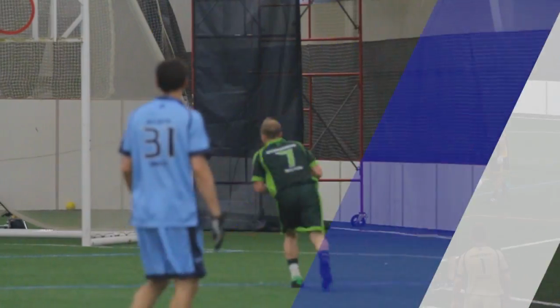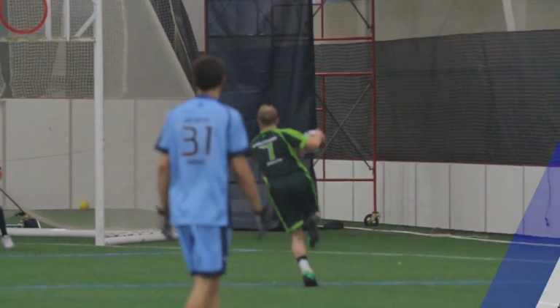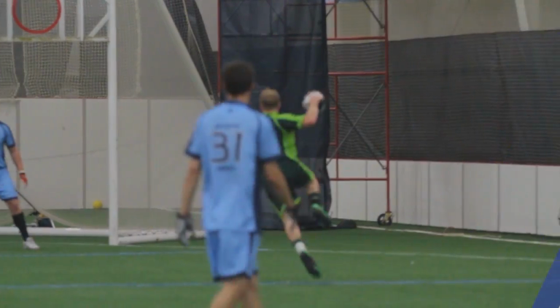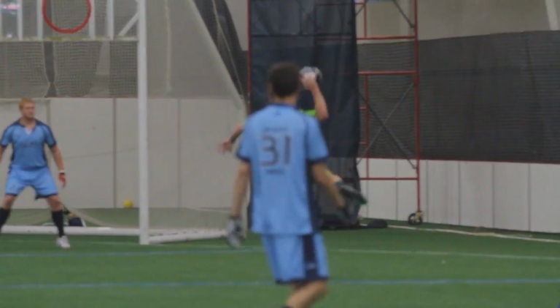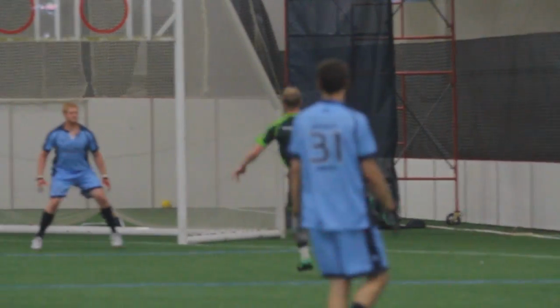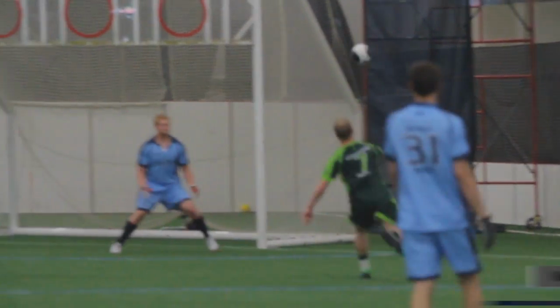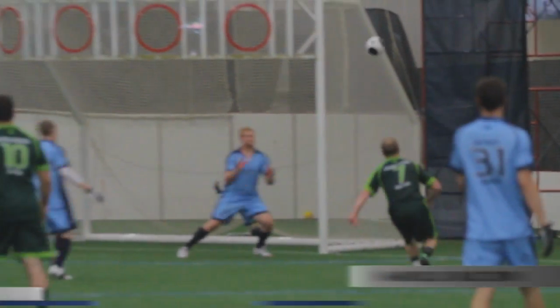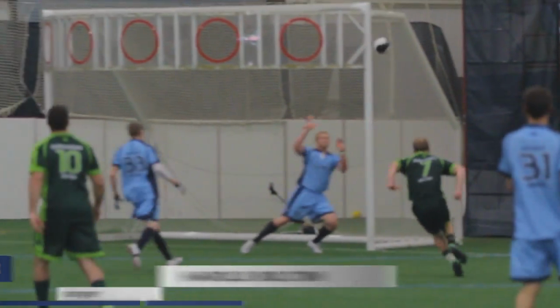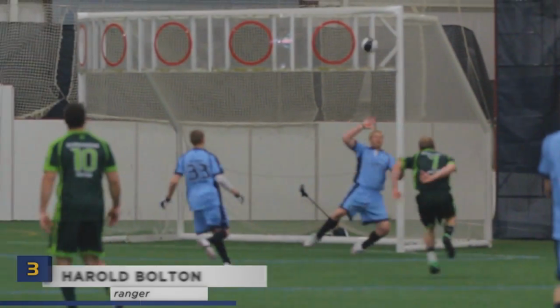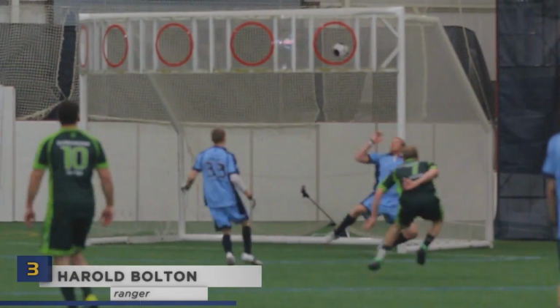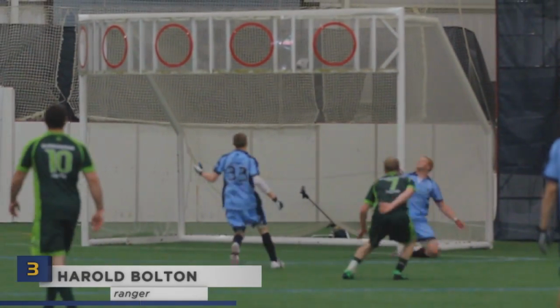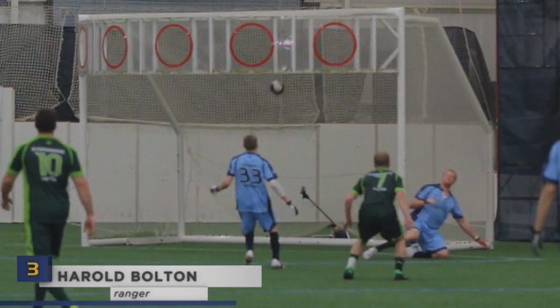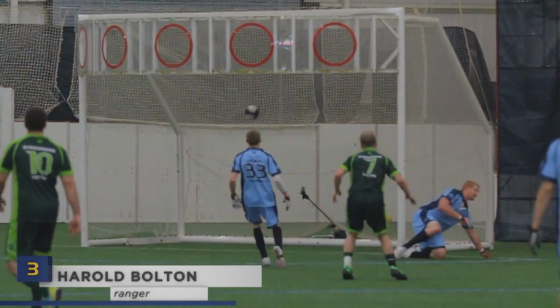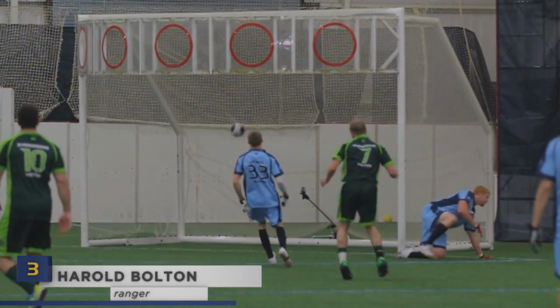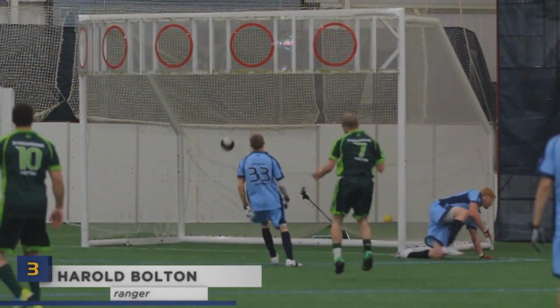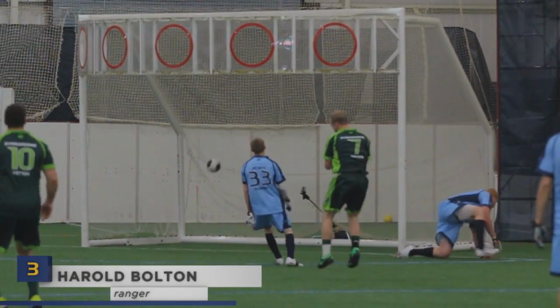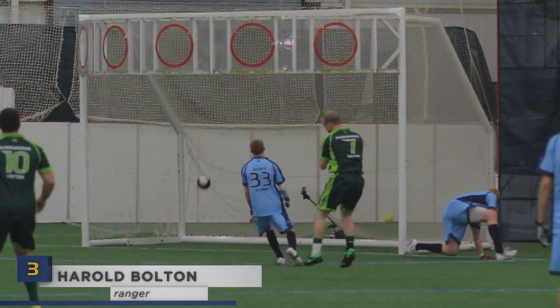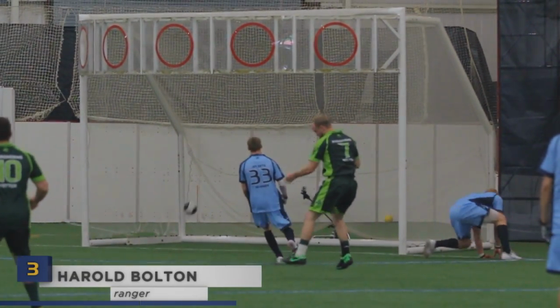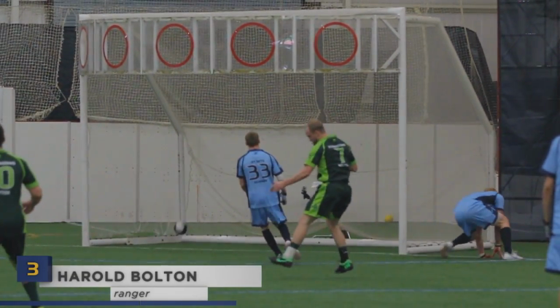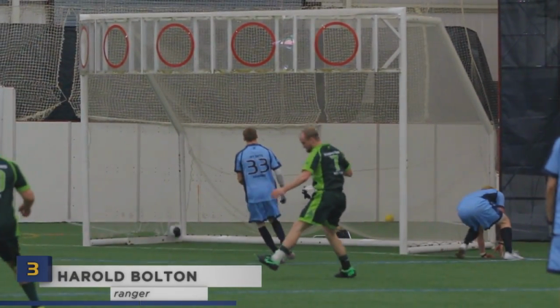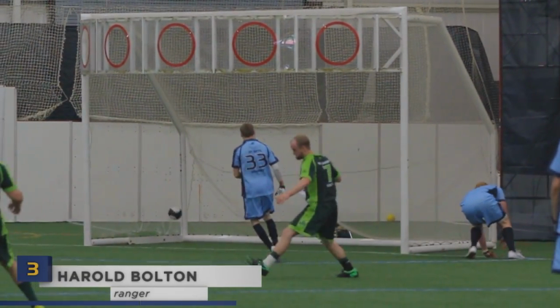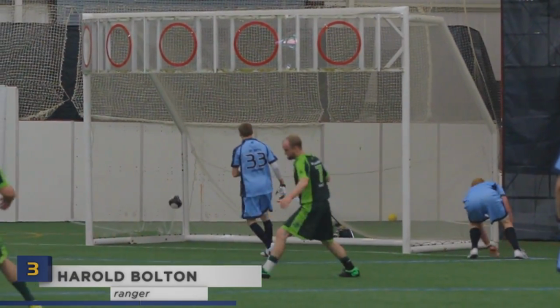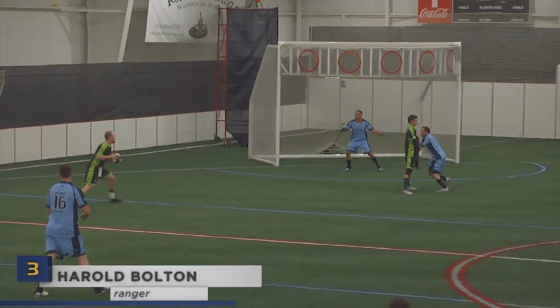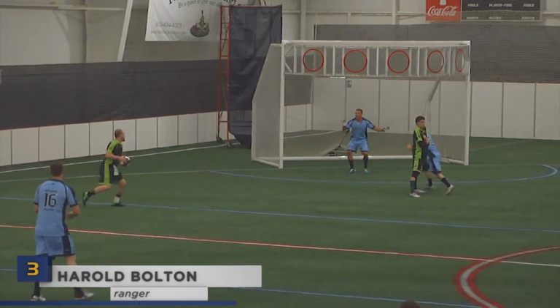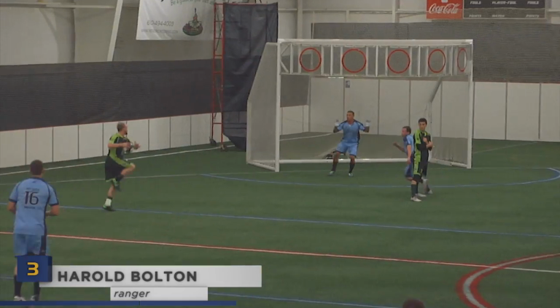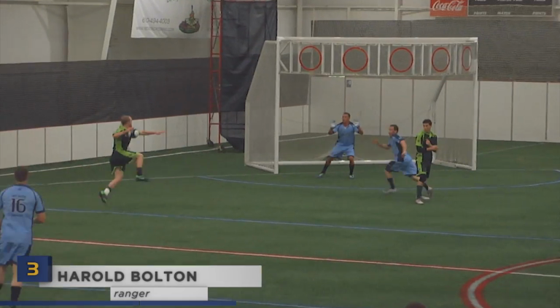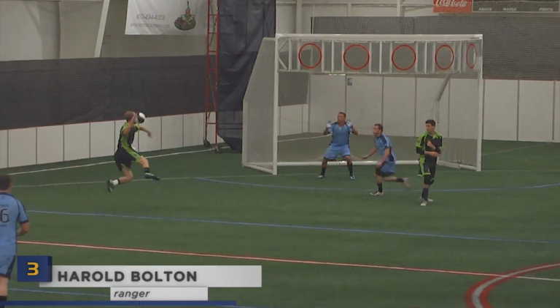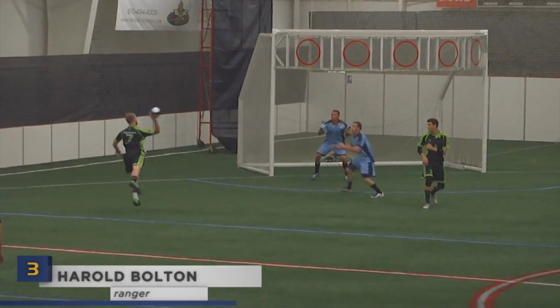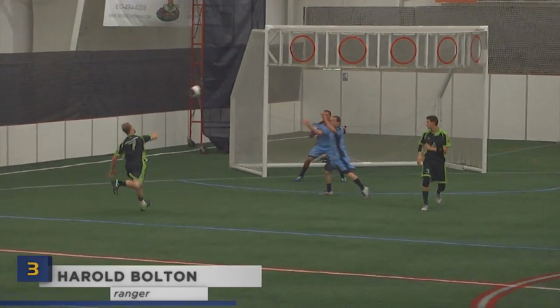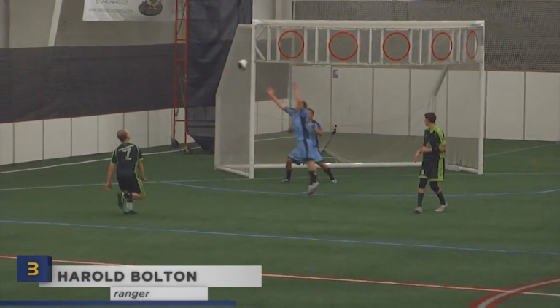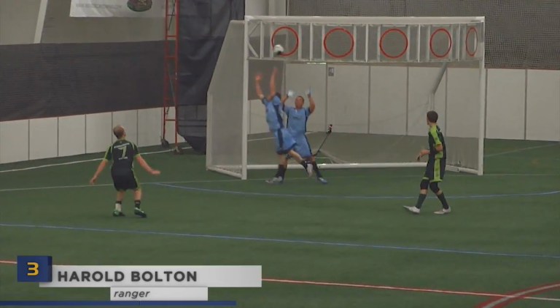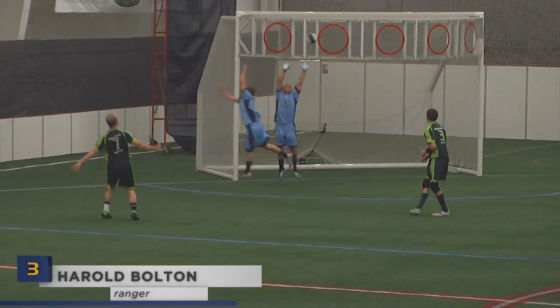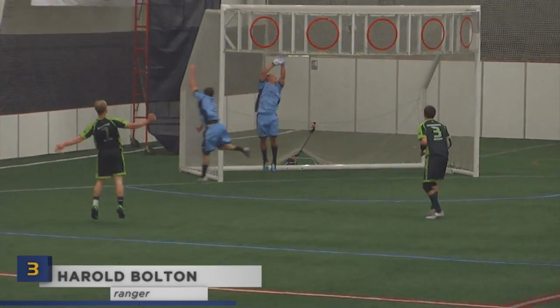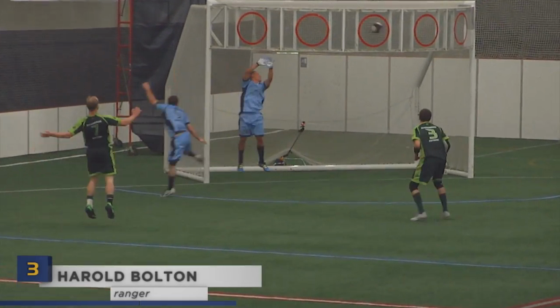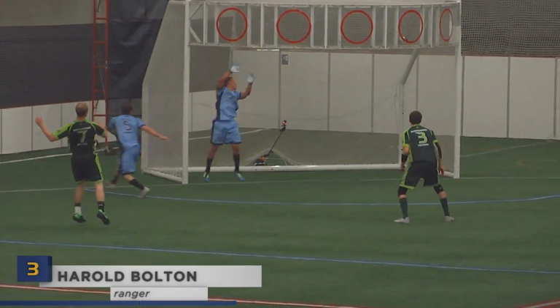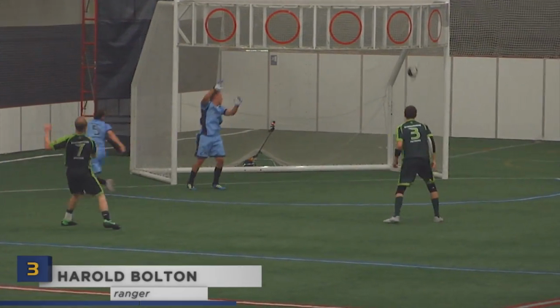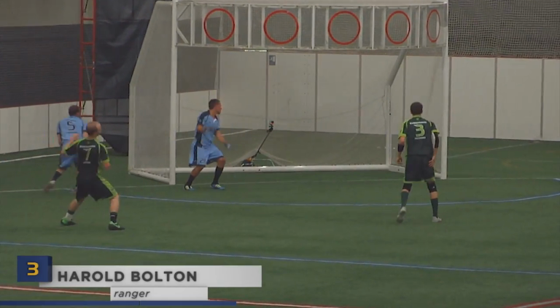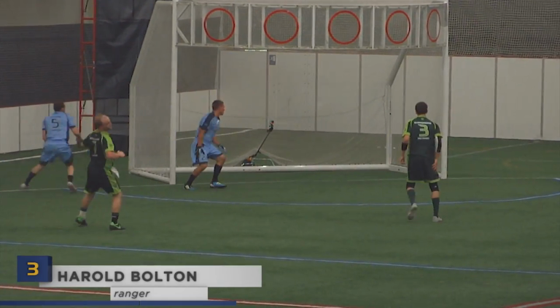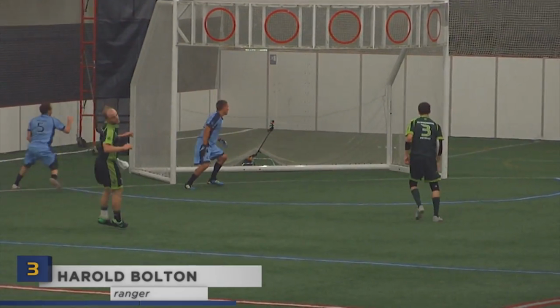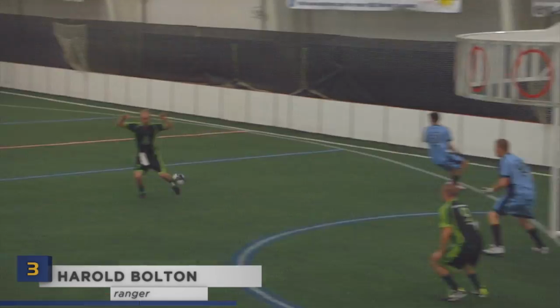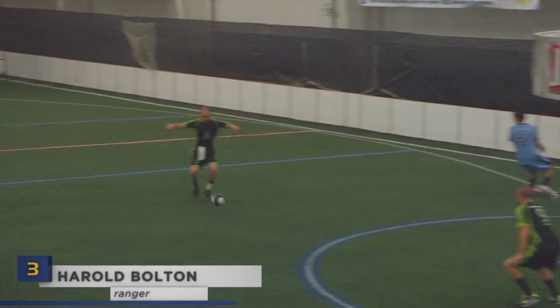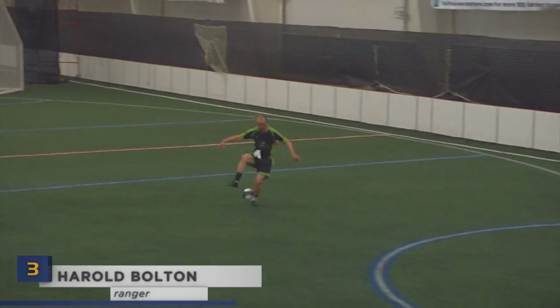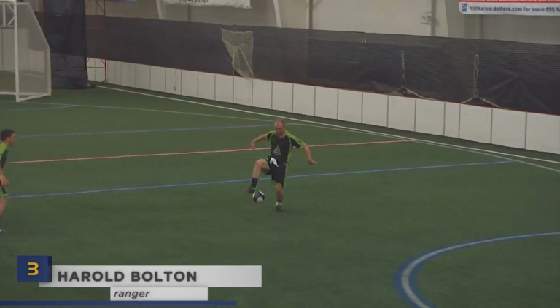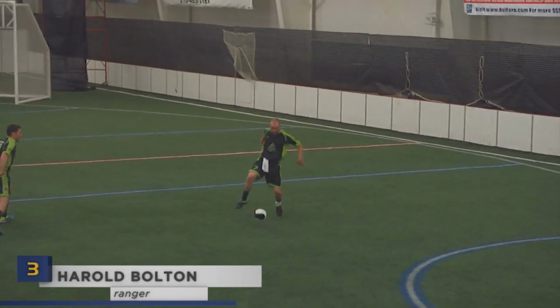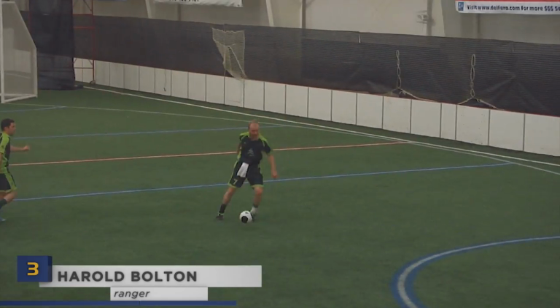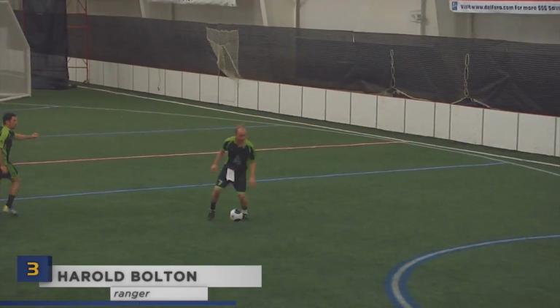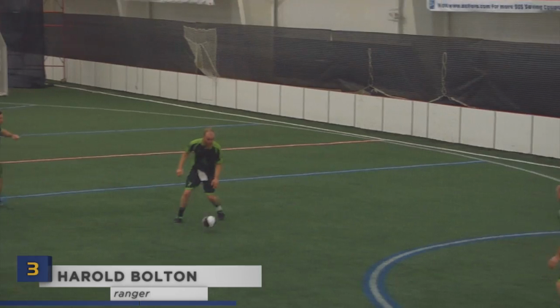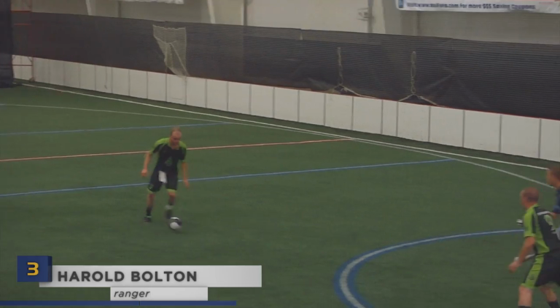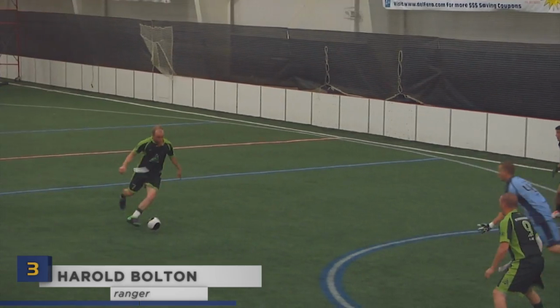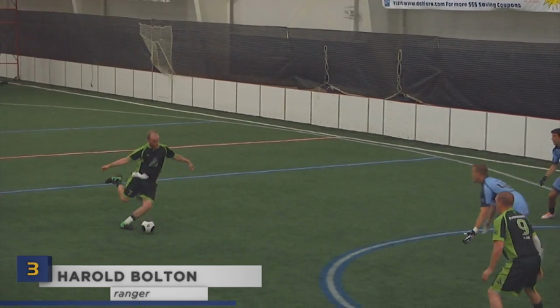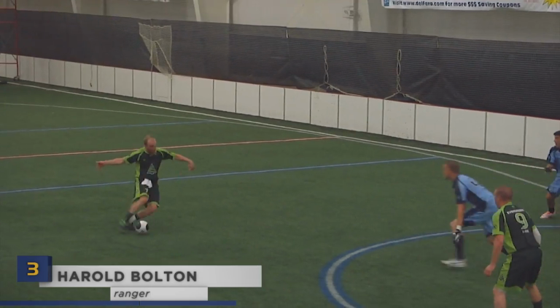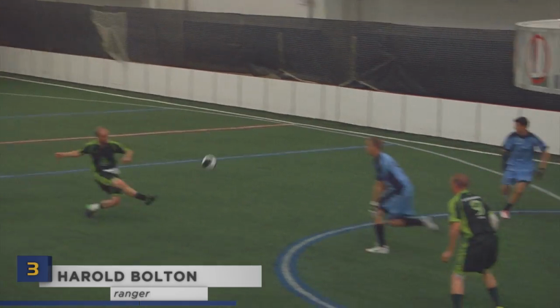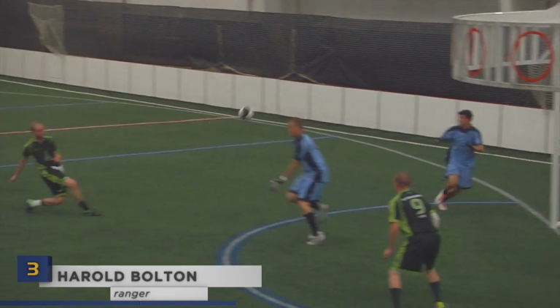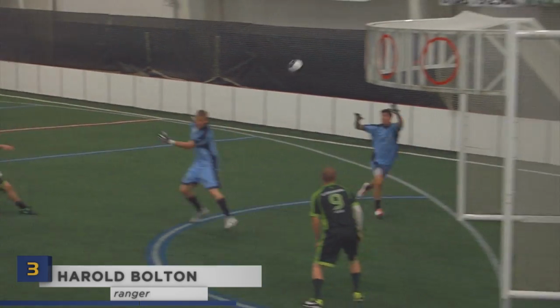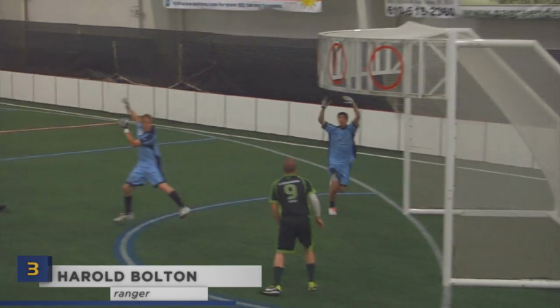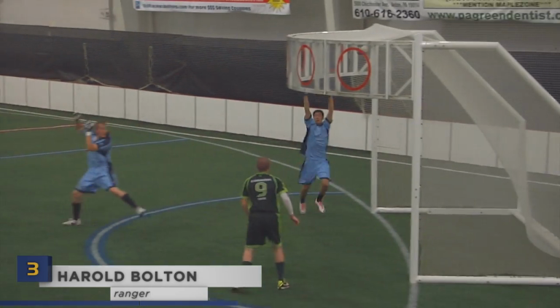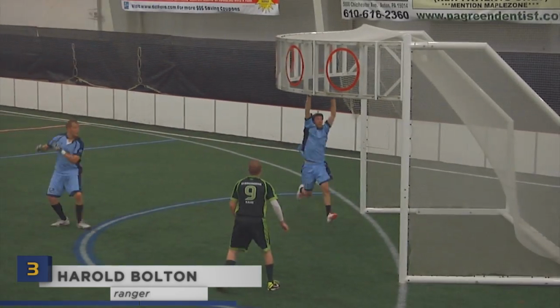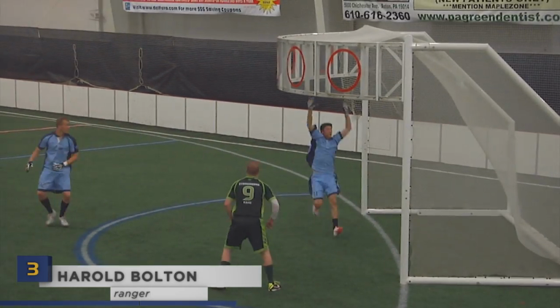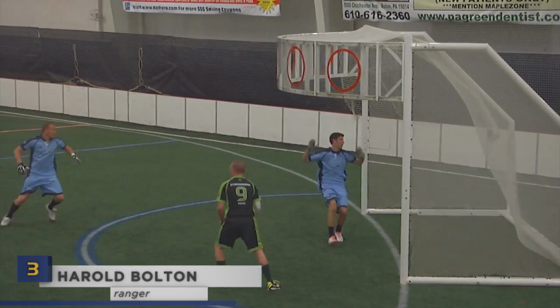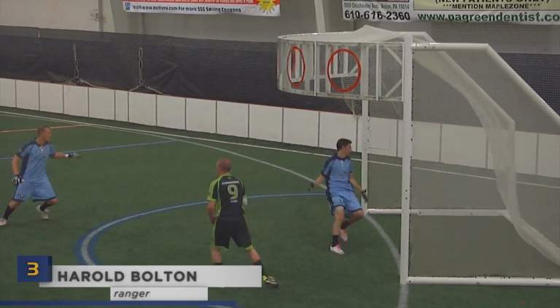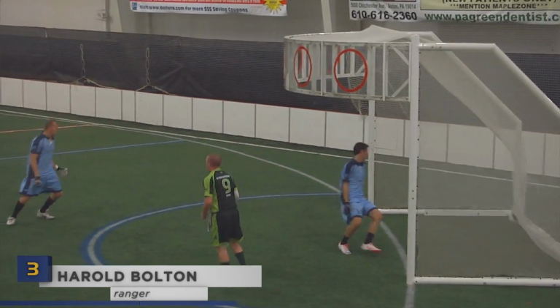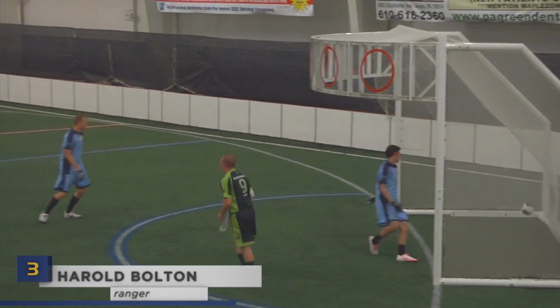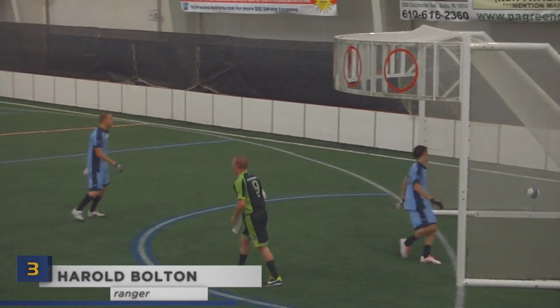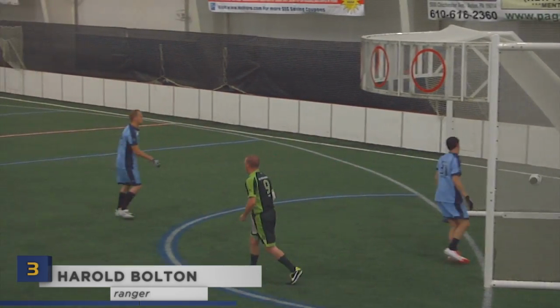Number three: Harold Bolton connects on three ring shots to help the Evergreens clinch a playoff spot. My man even kicked one from the wedge. Impressive.